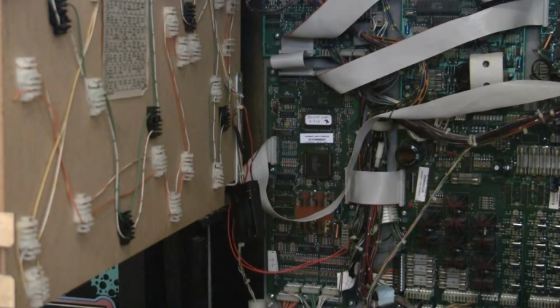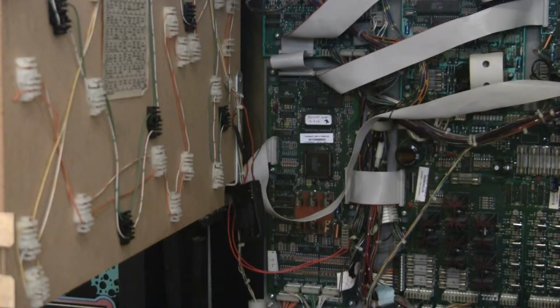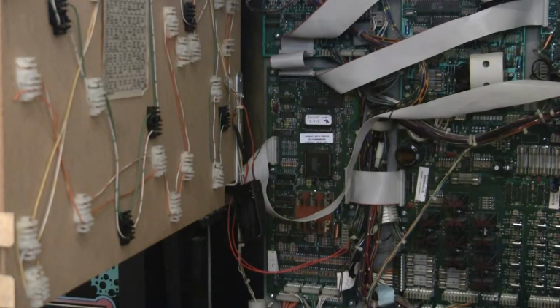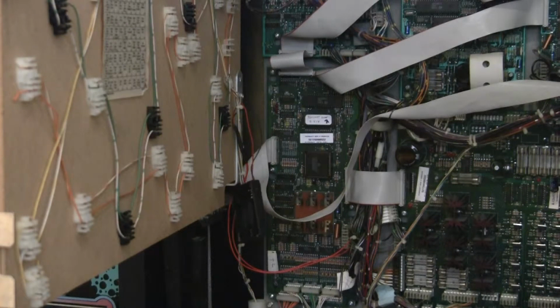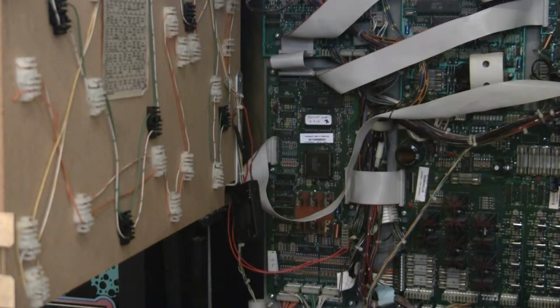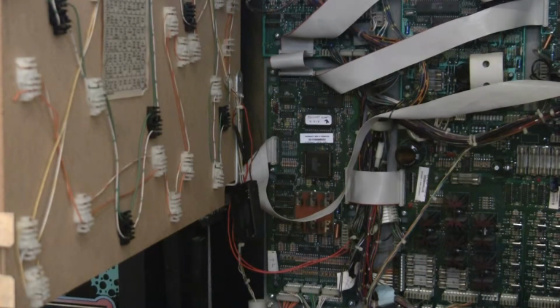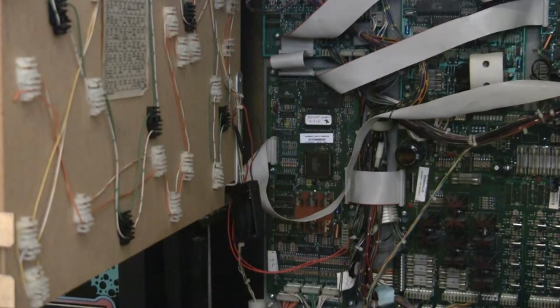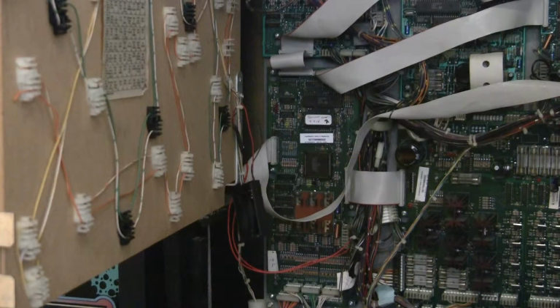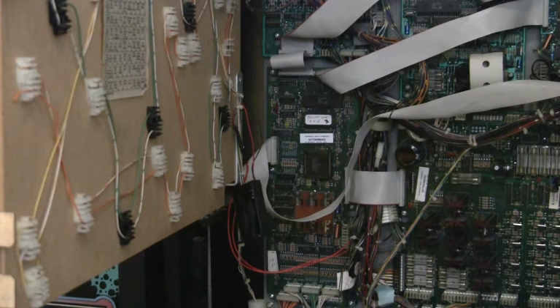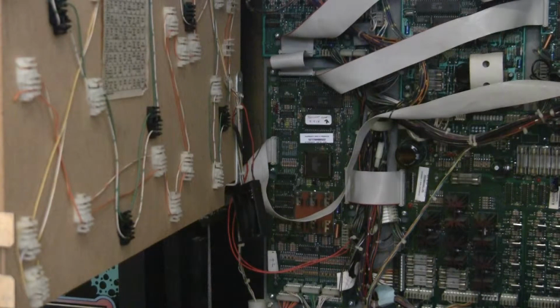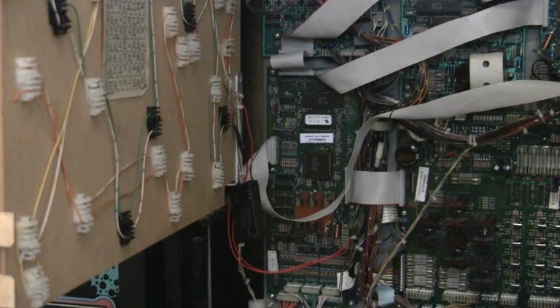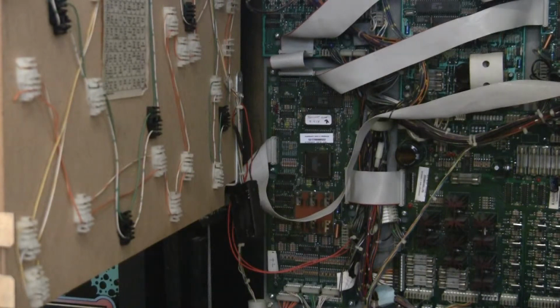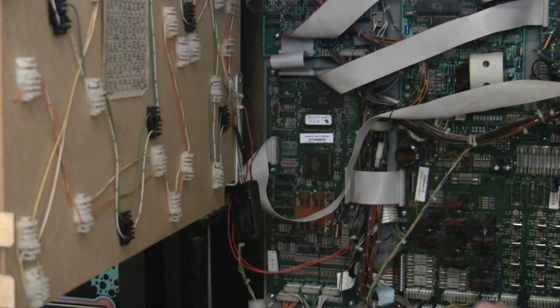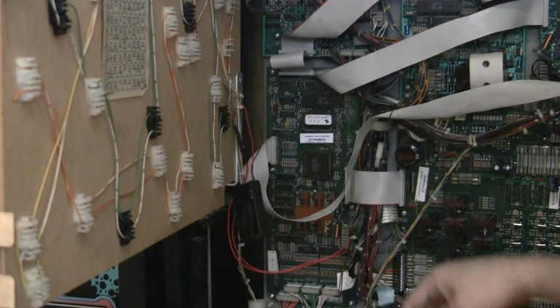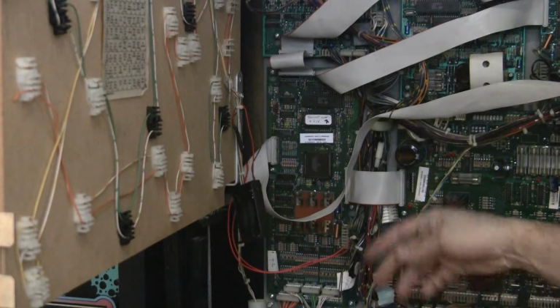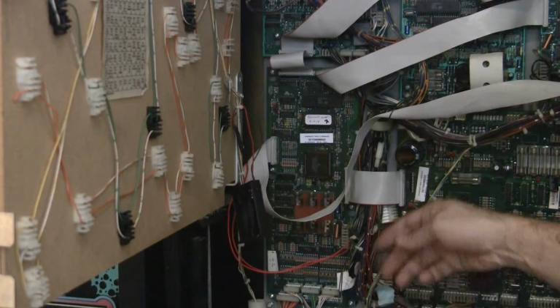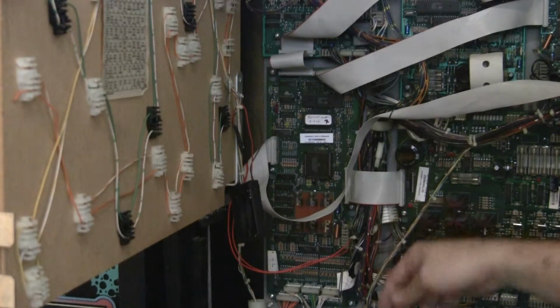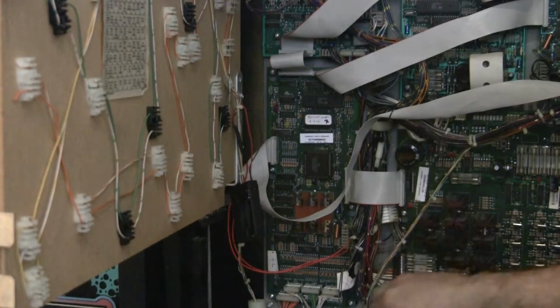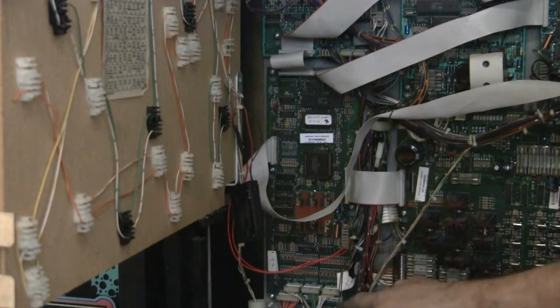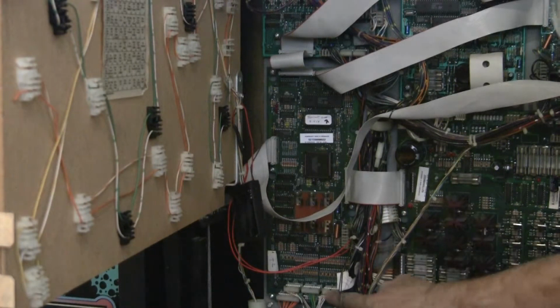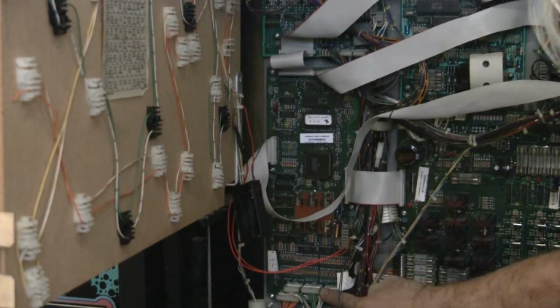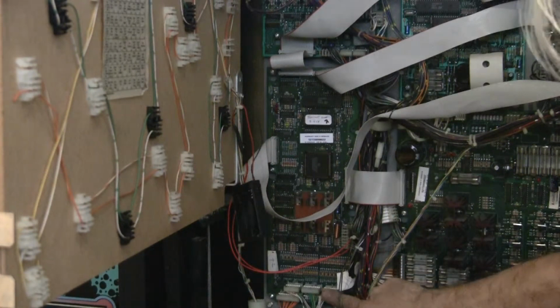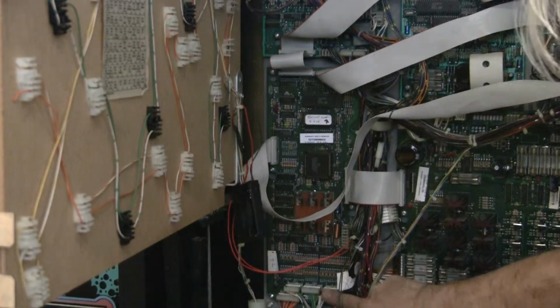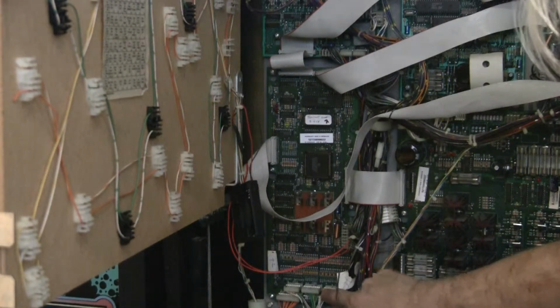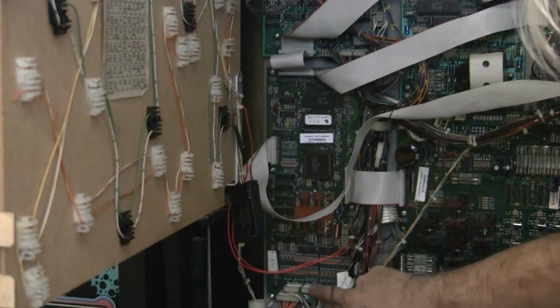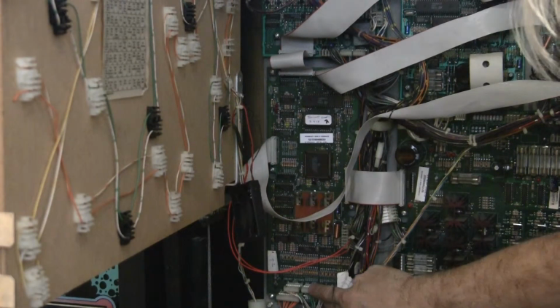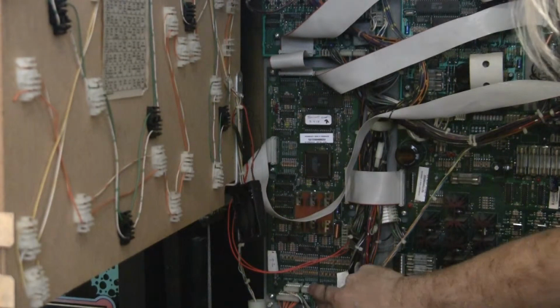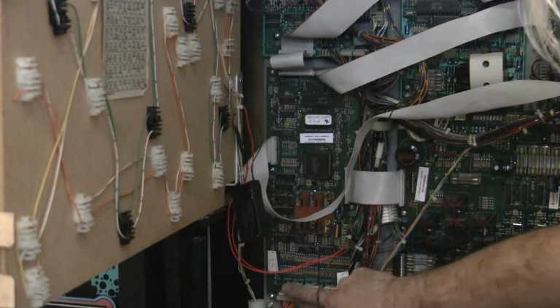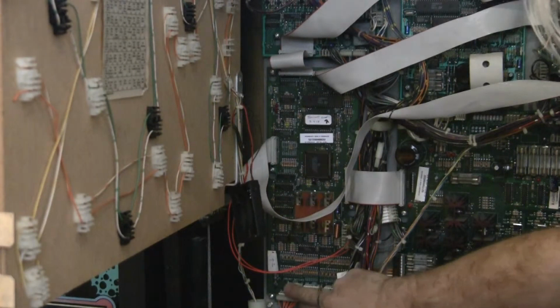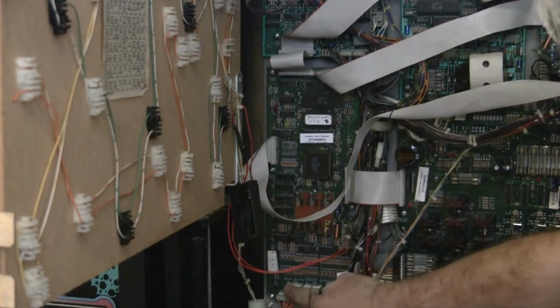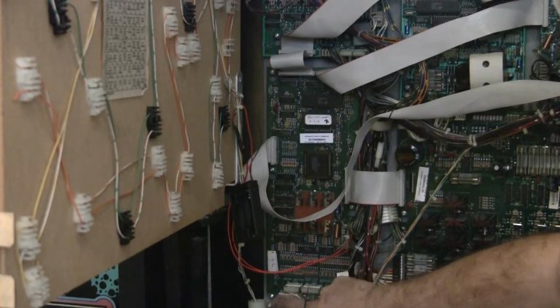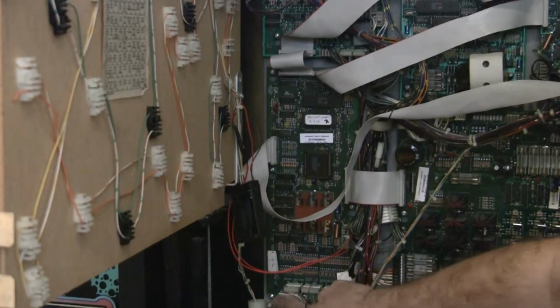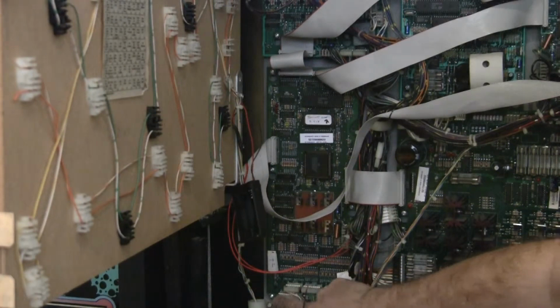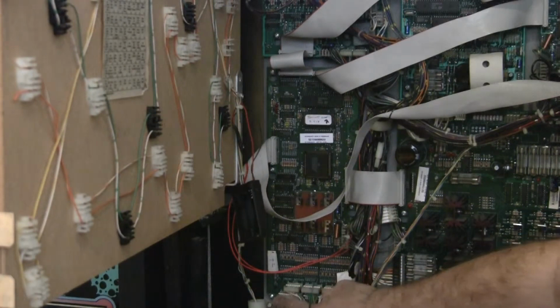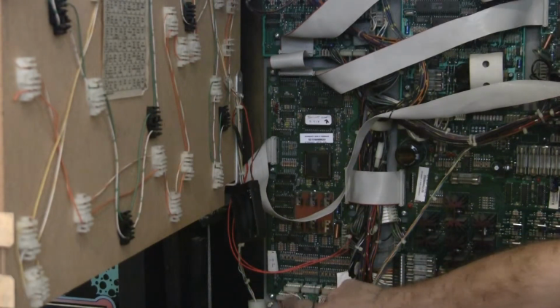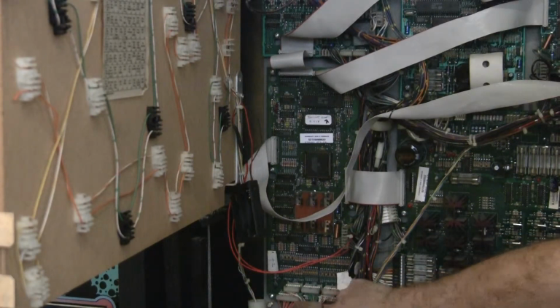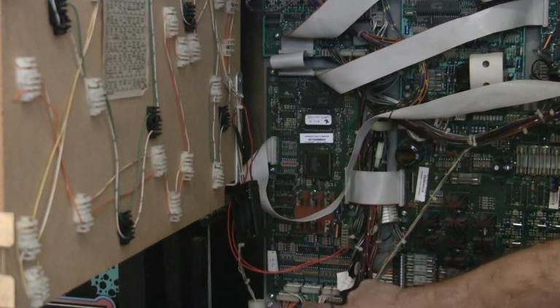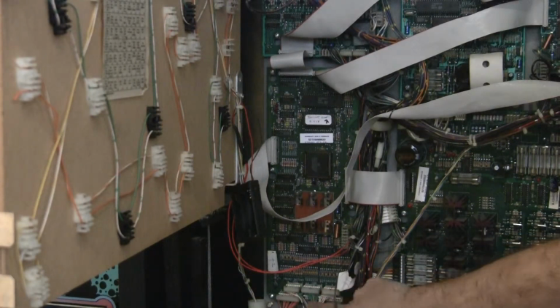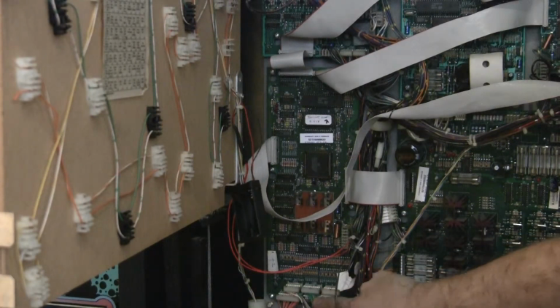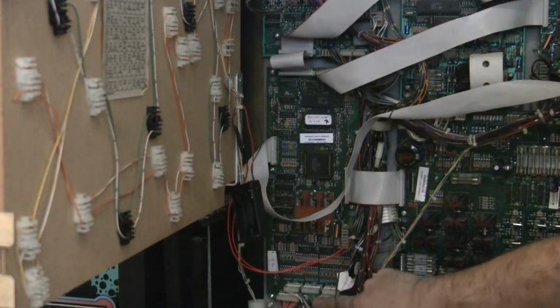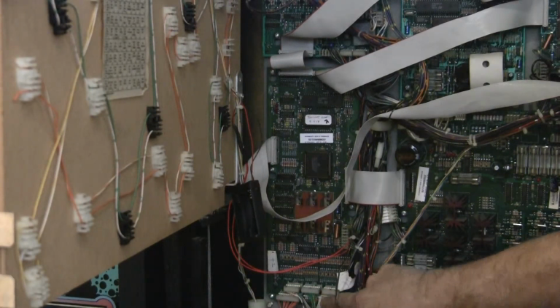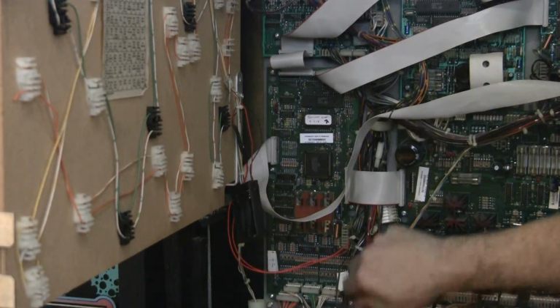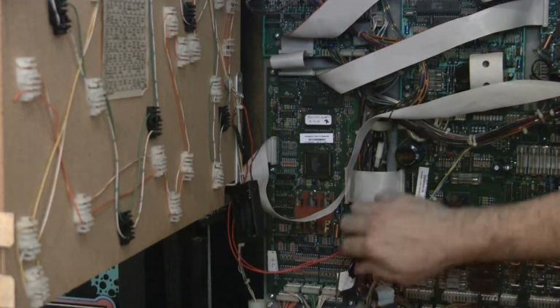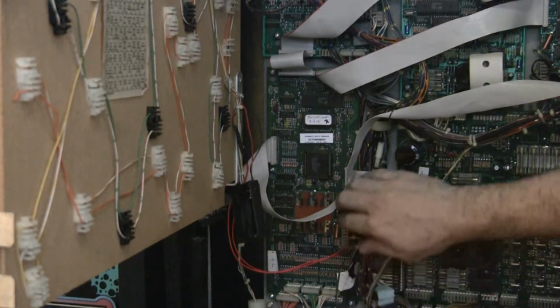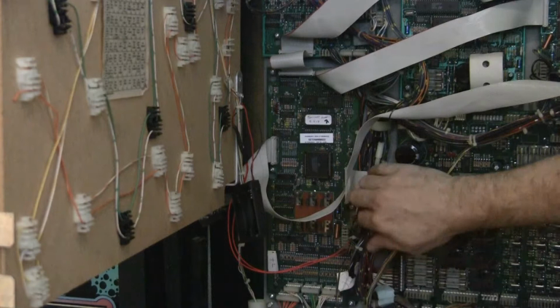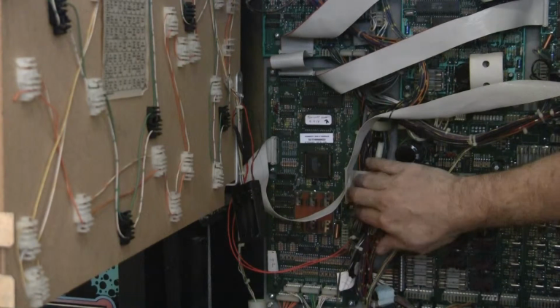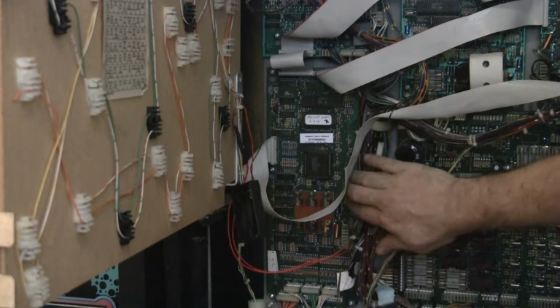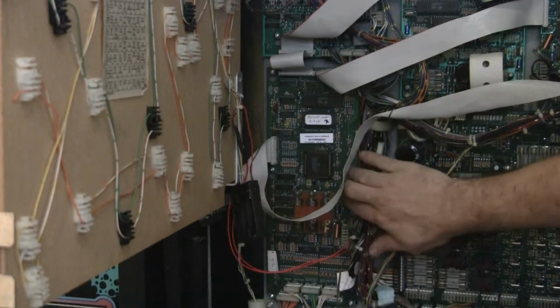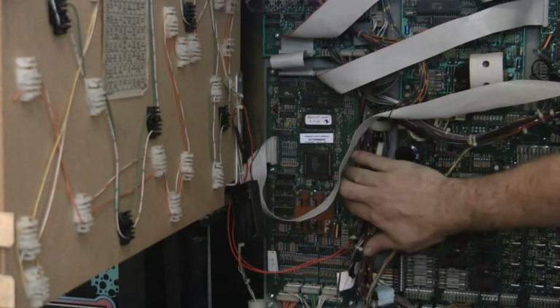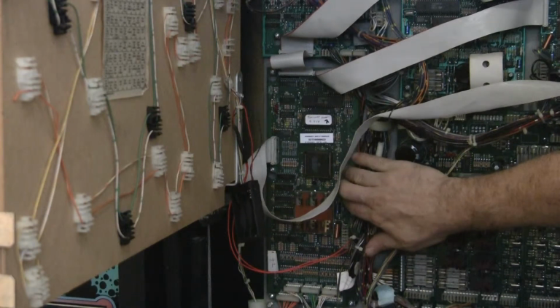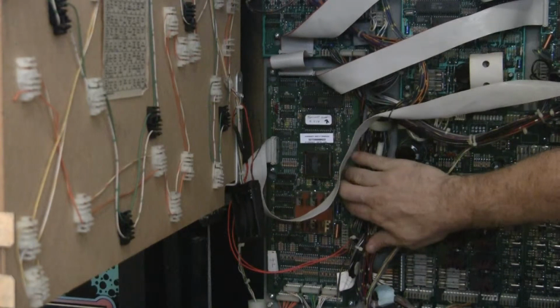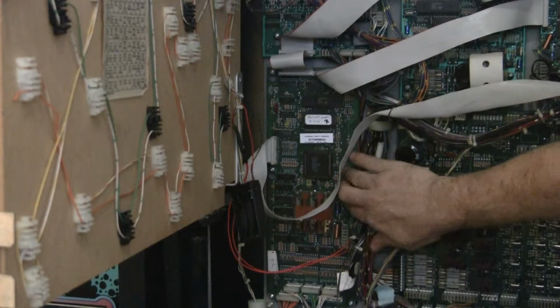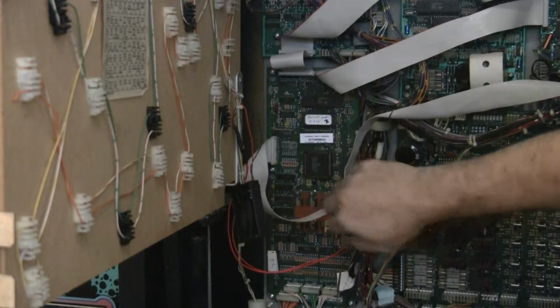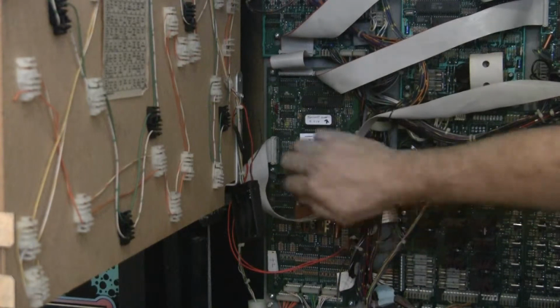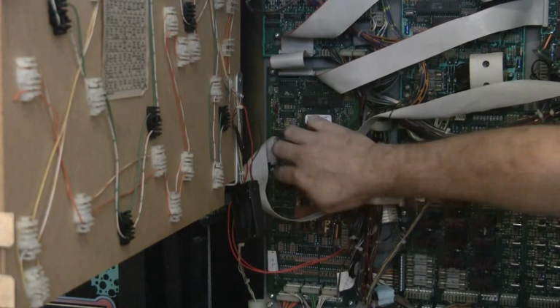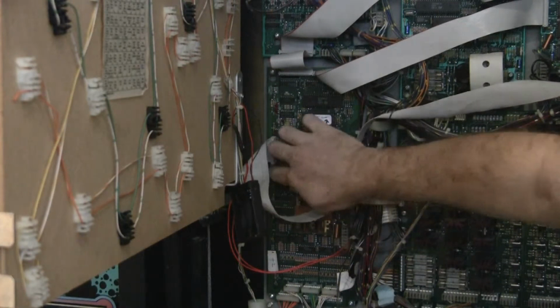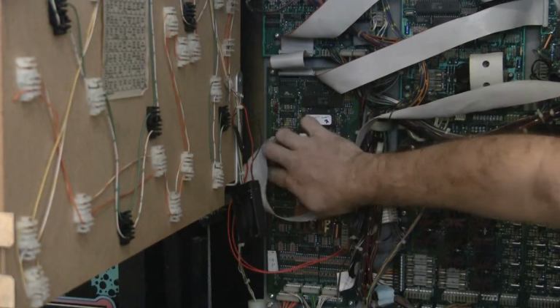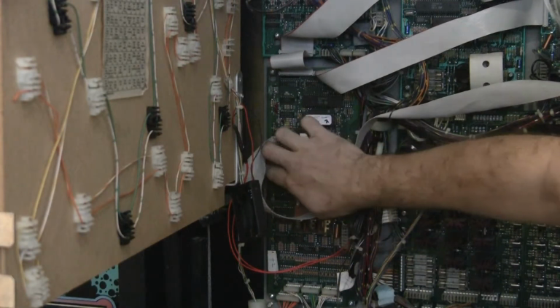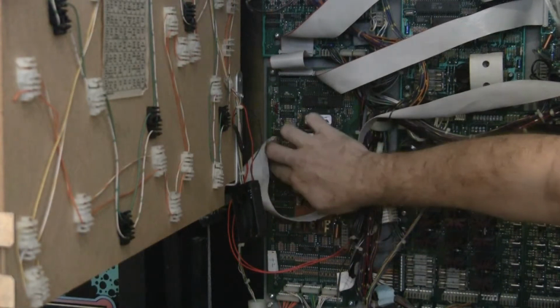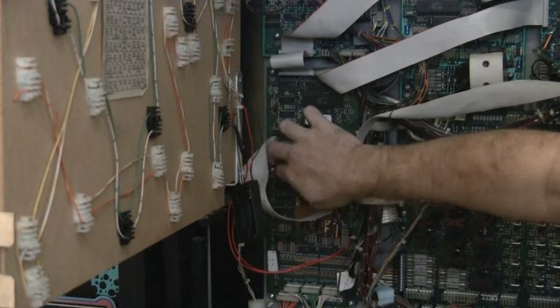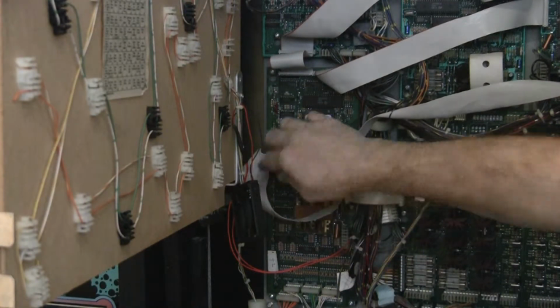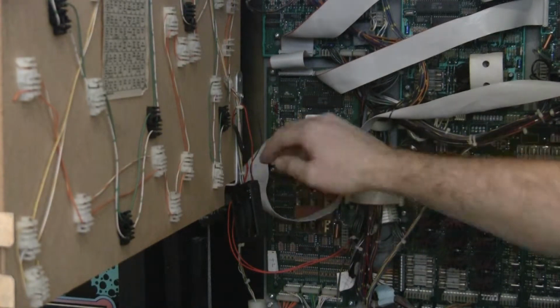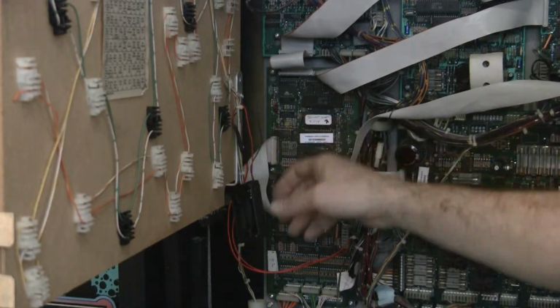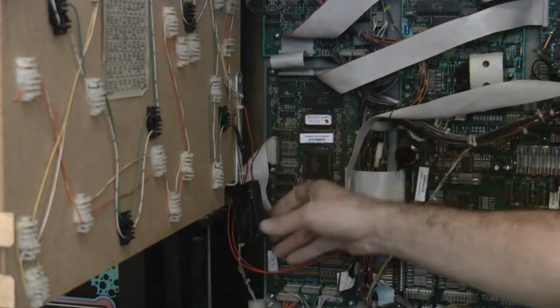We've got the board in and we've got everything plugged in. You want to make sure all the connections are seated nicely and everything's in fine.